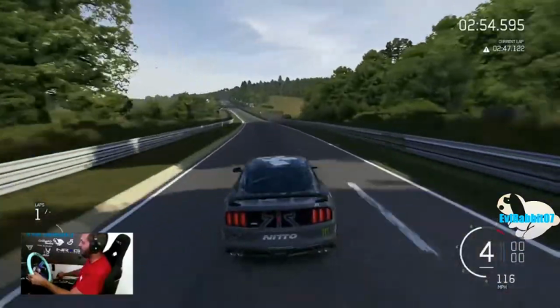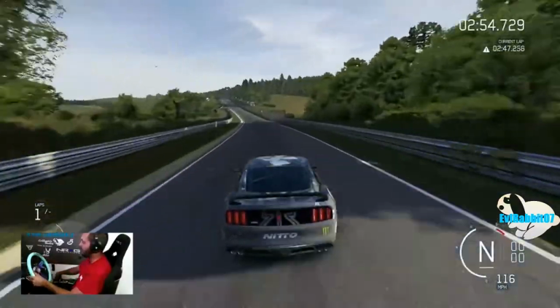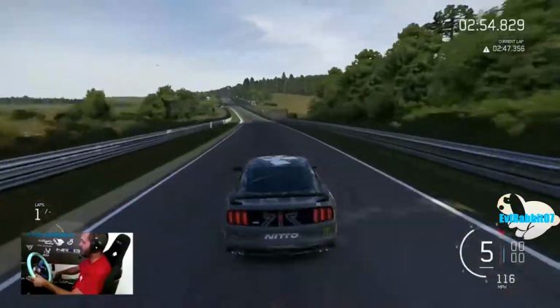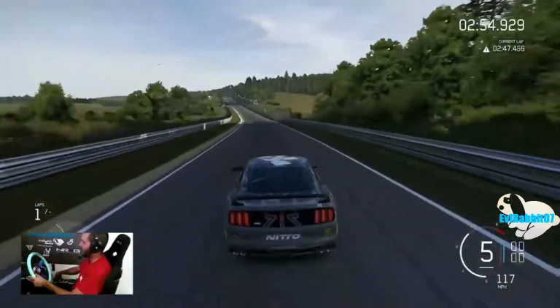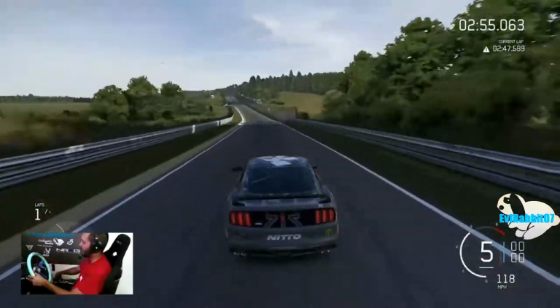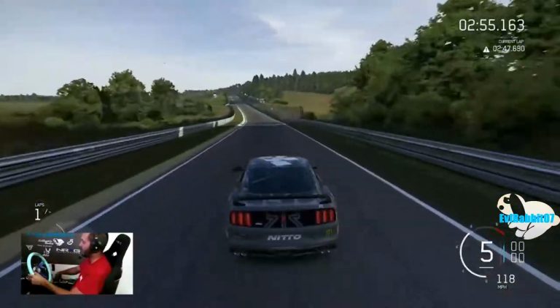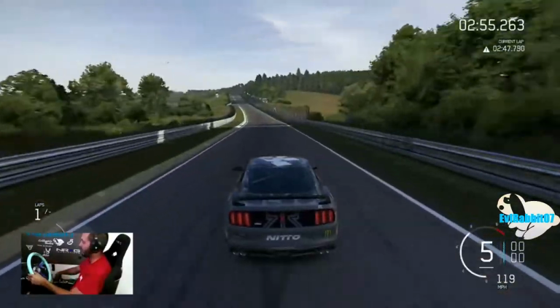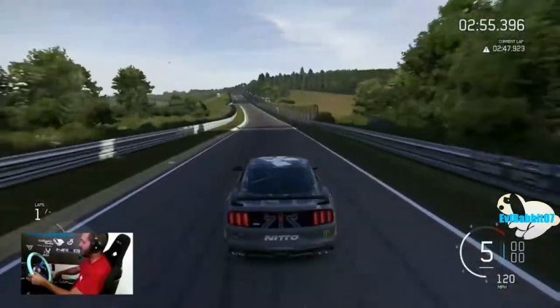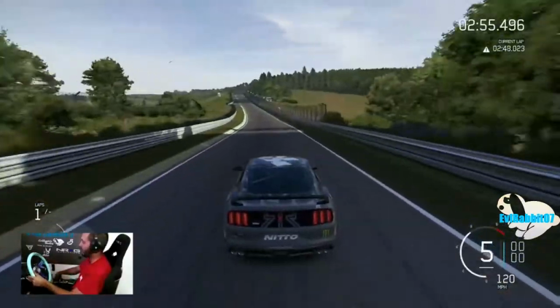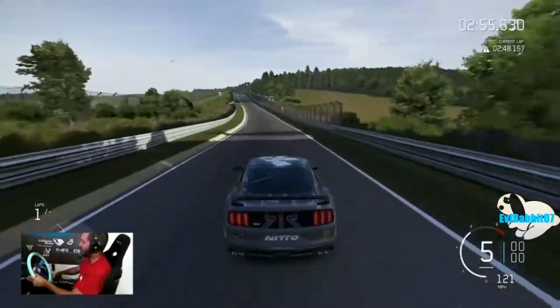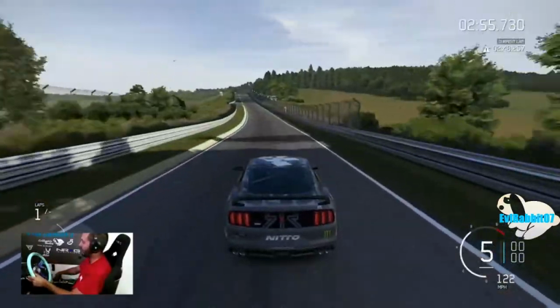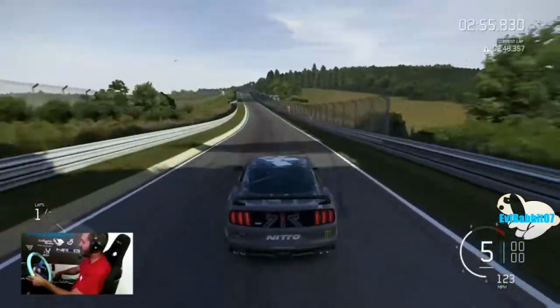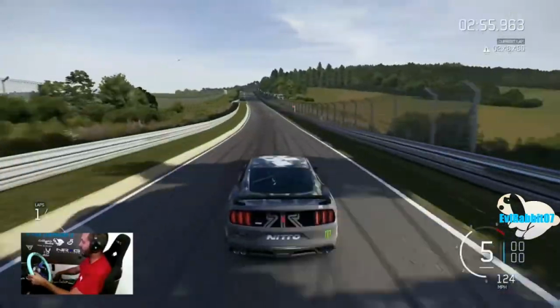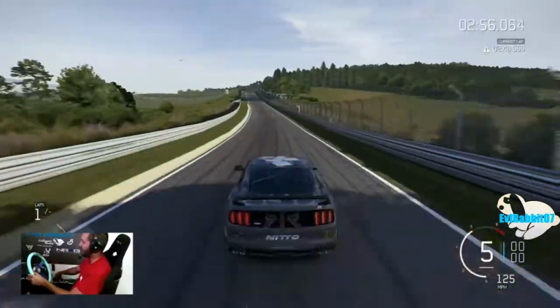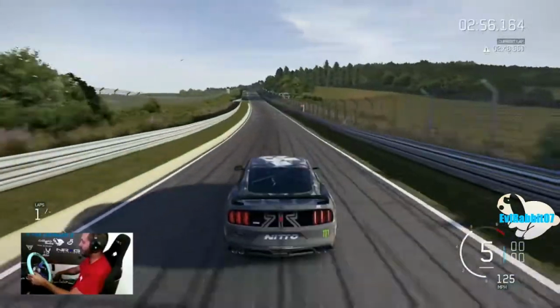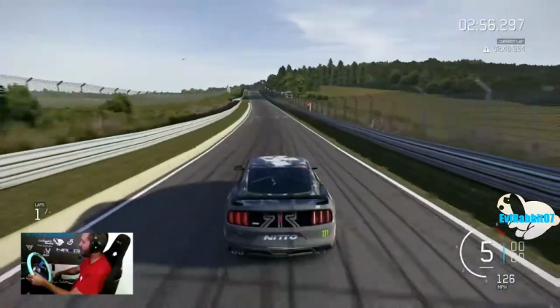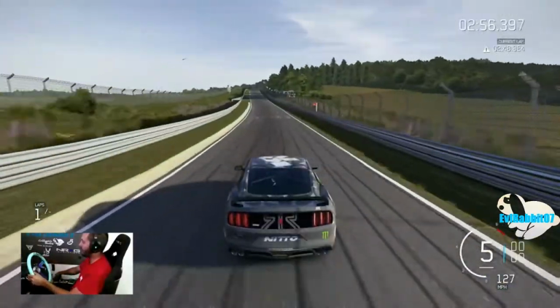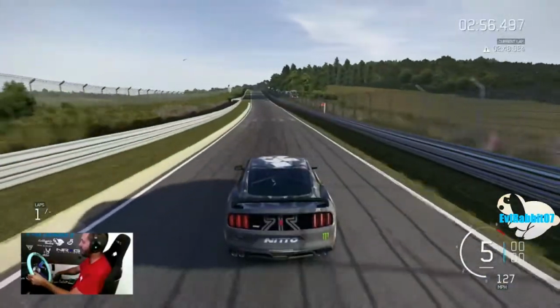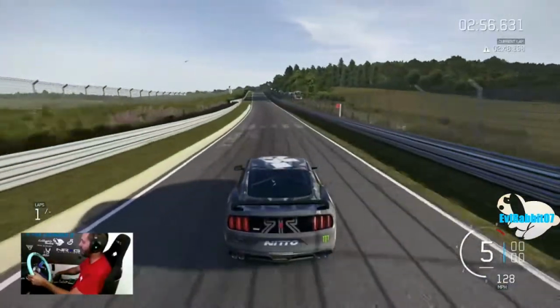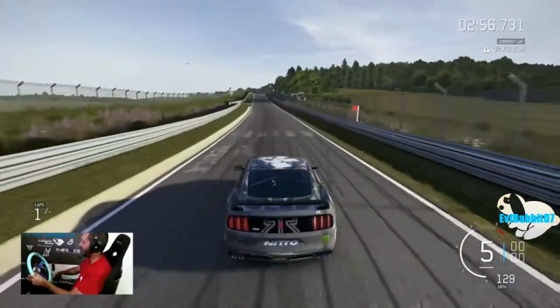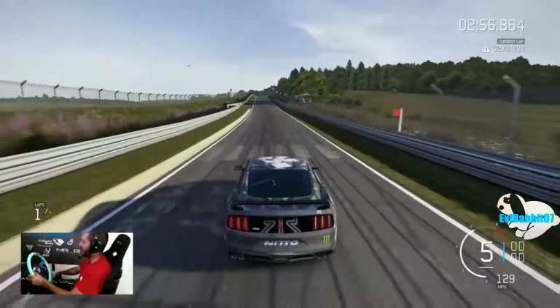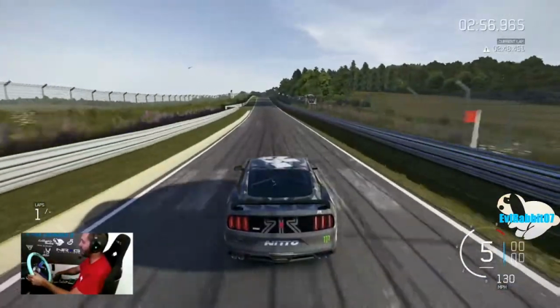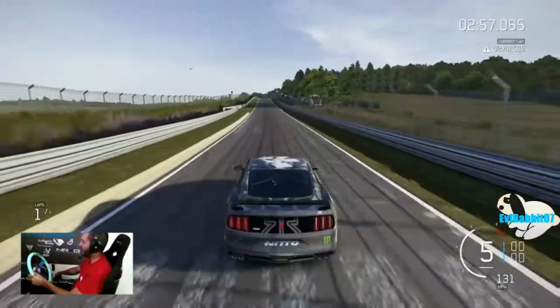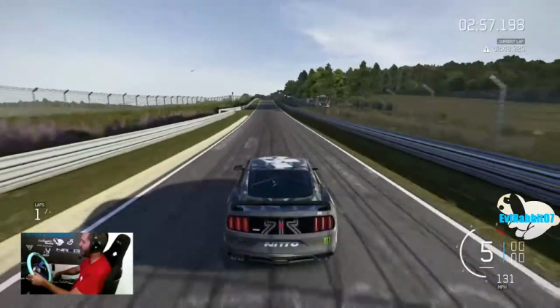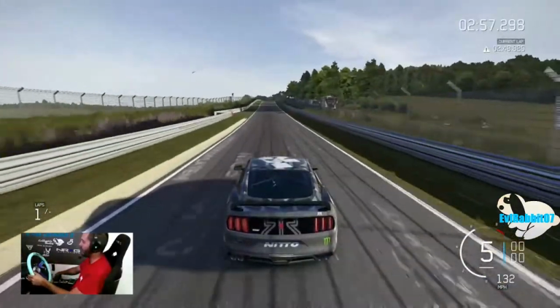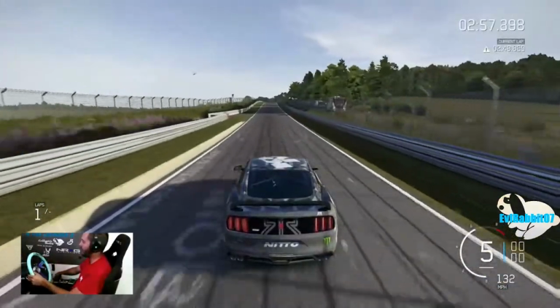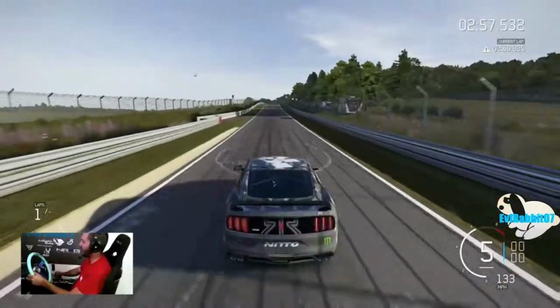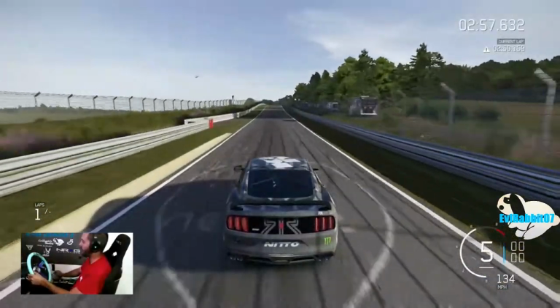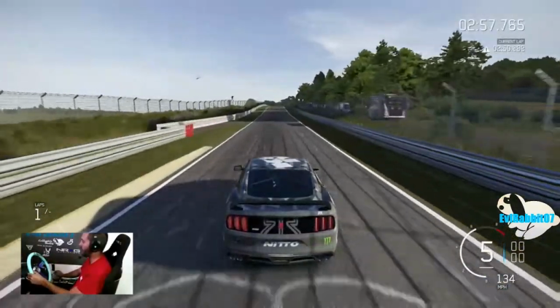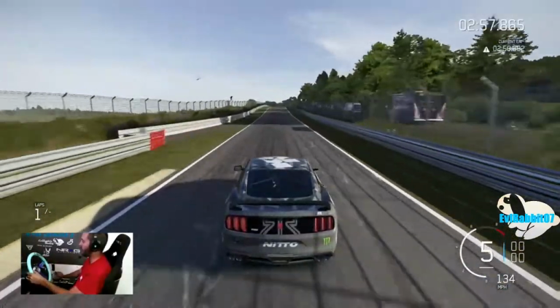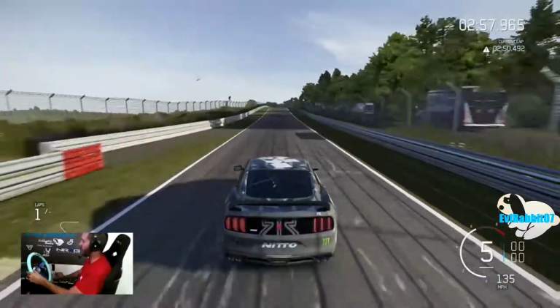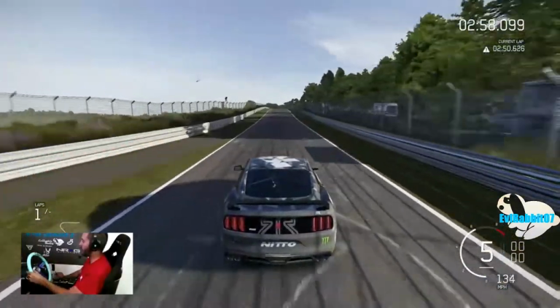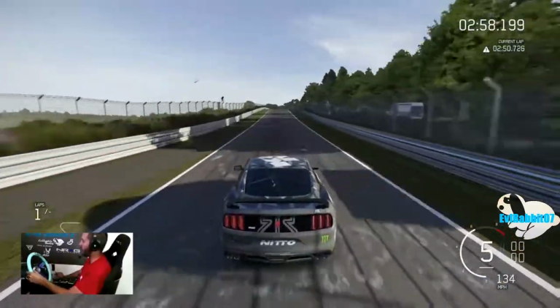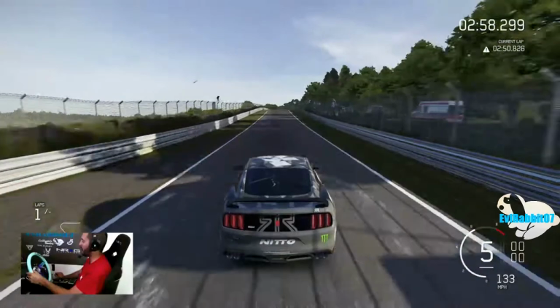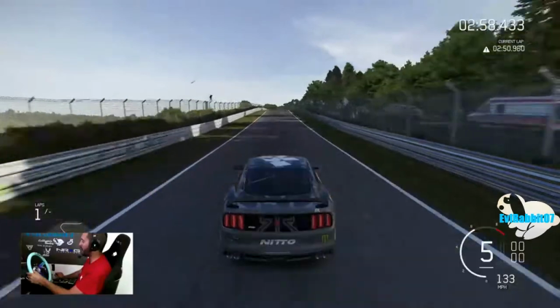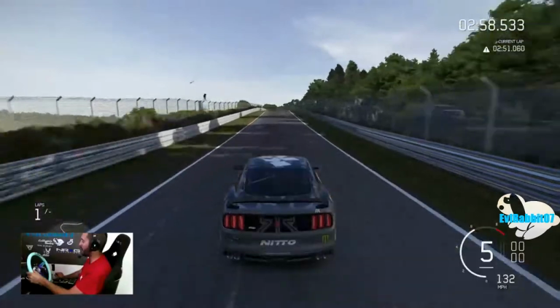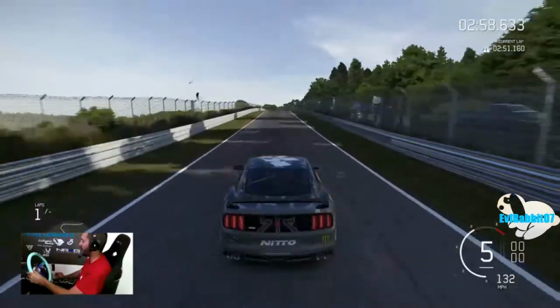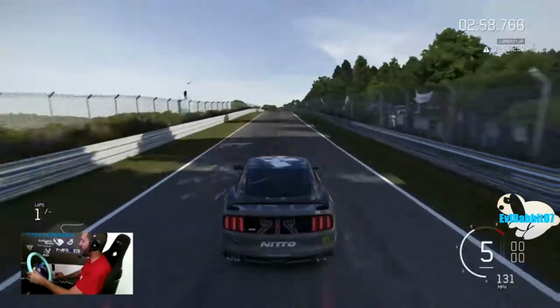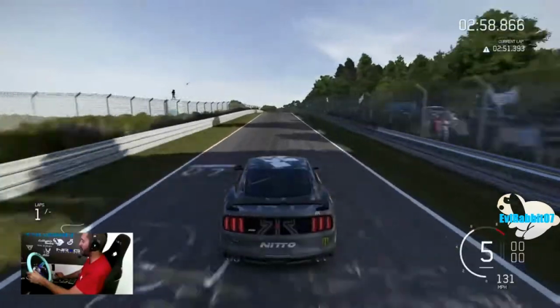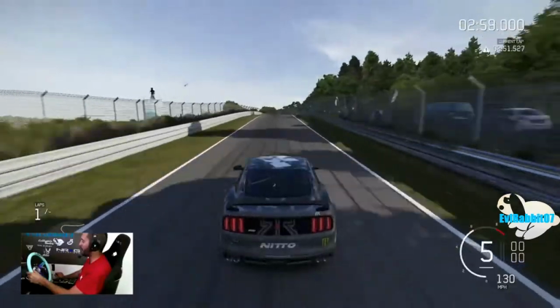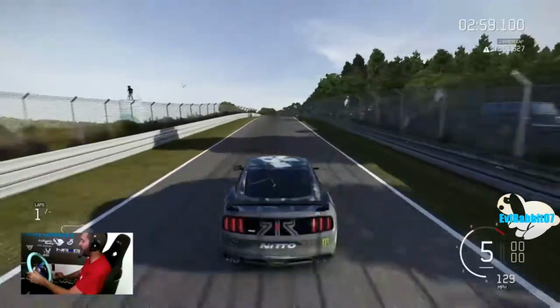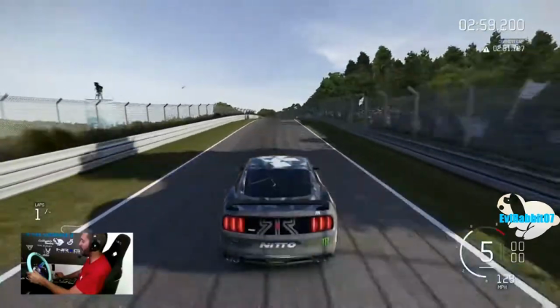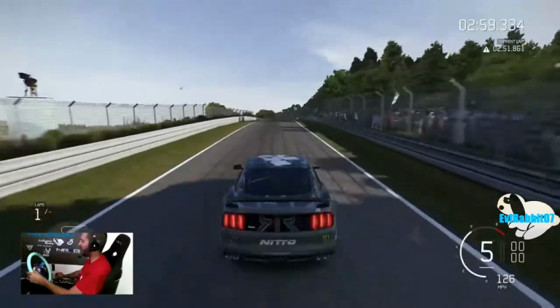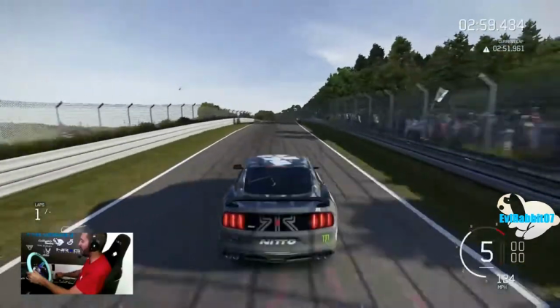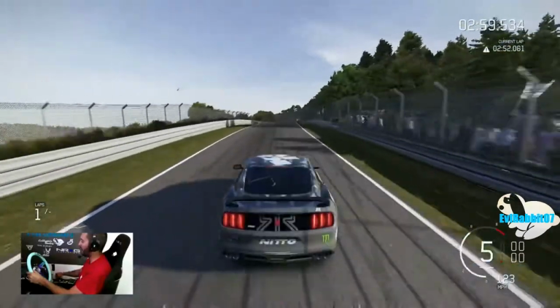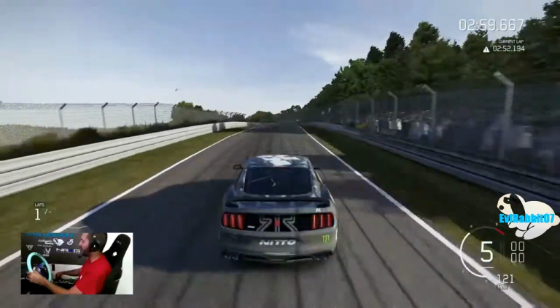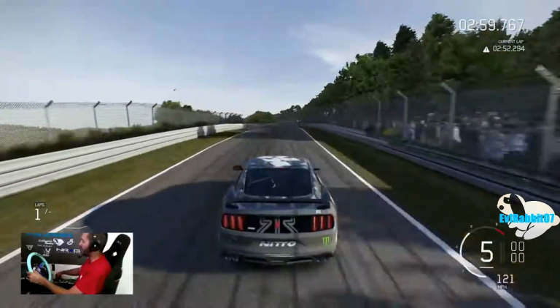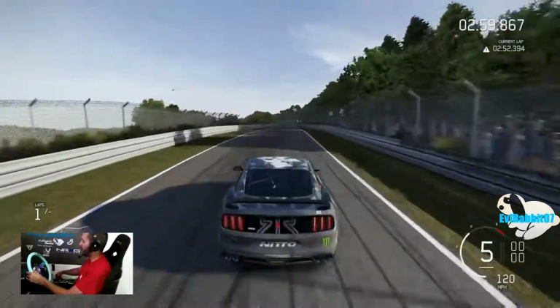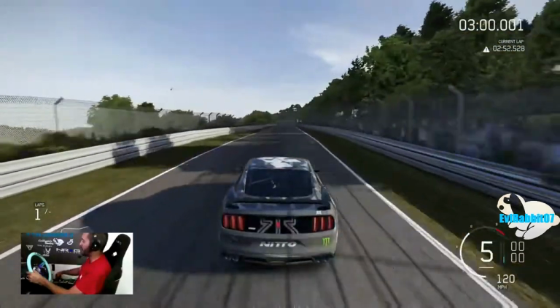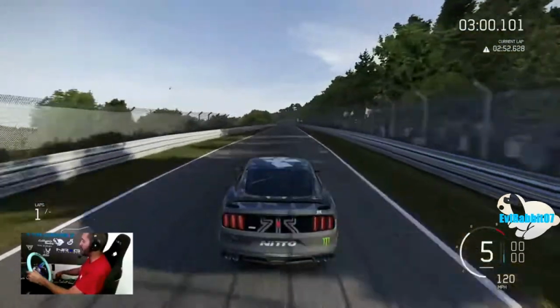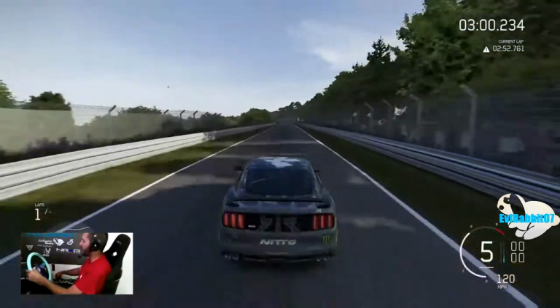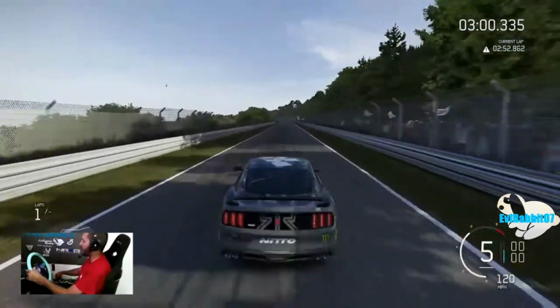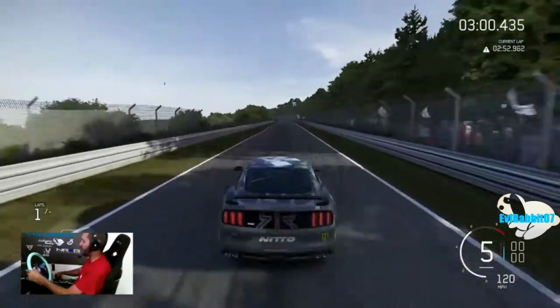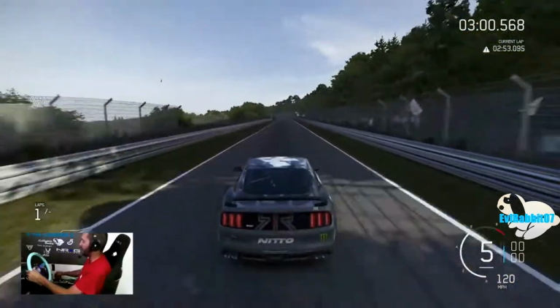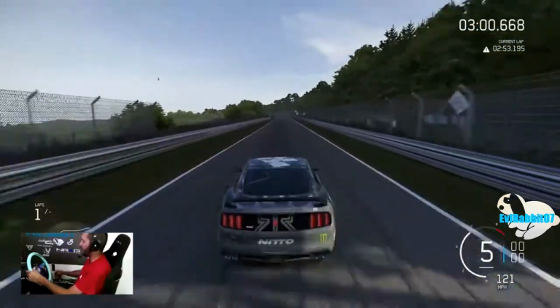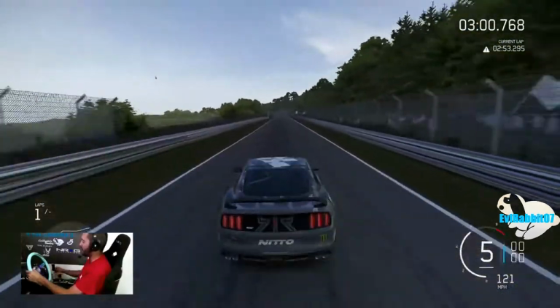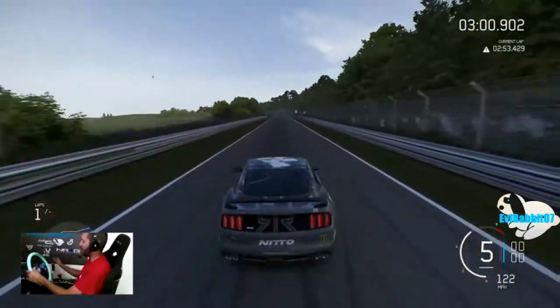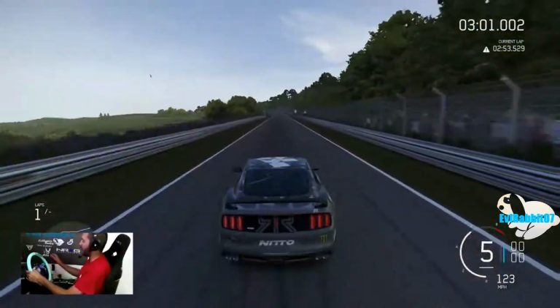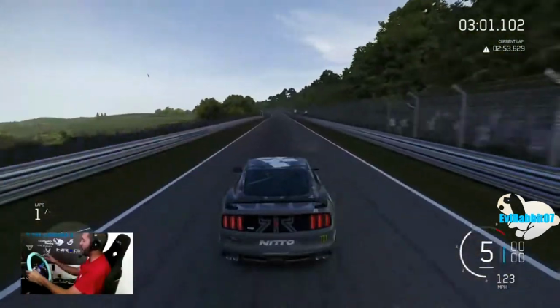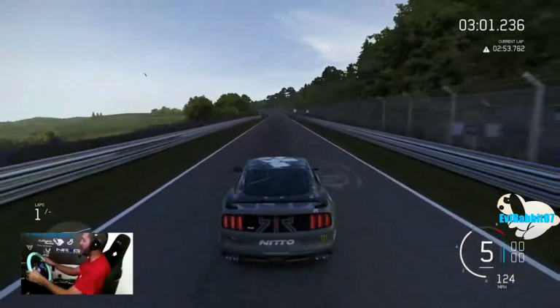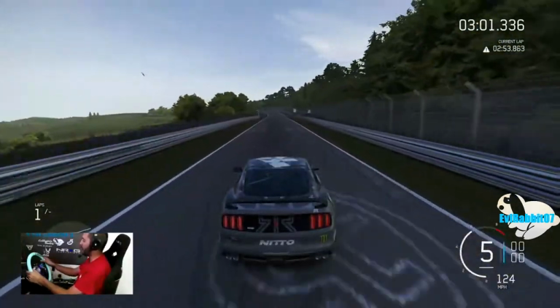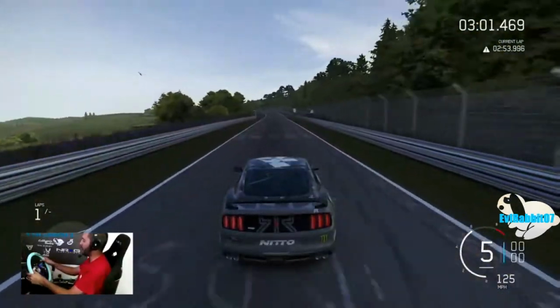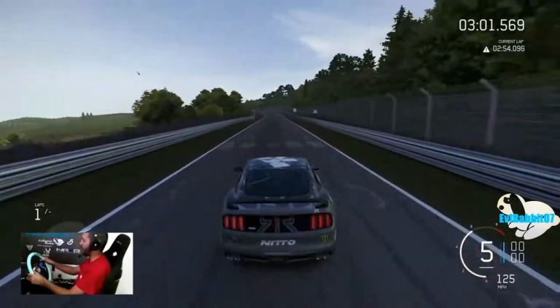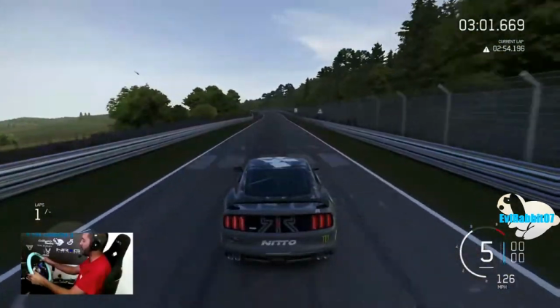I think my girlfriend might get a little mad if I built a roll cage around my sim rig. It would probably look very weird too.